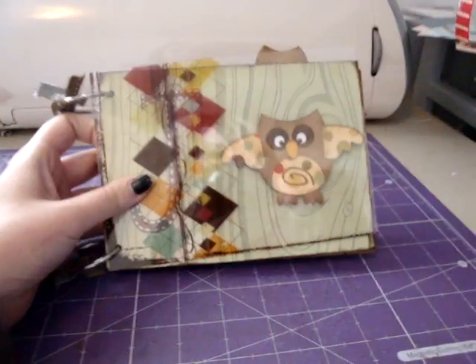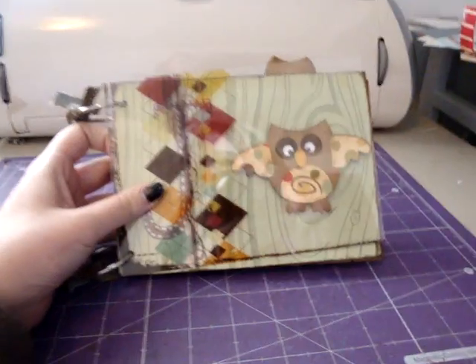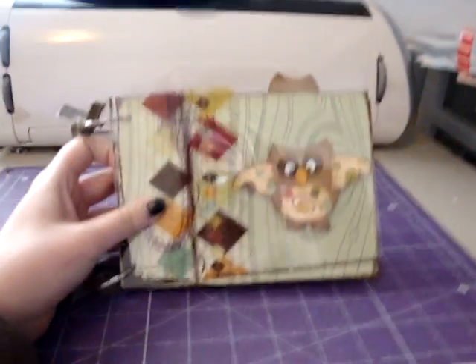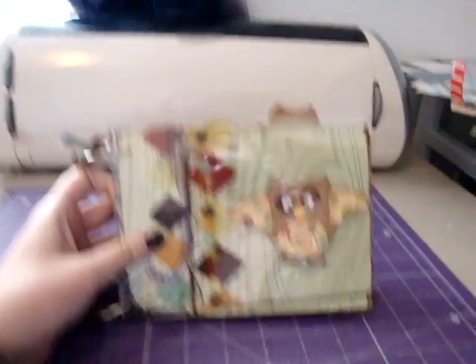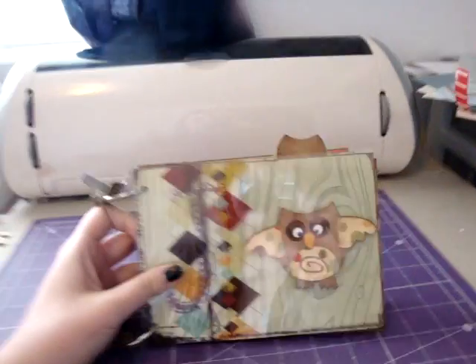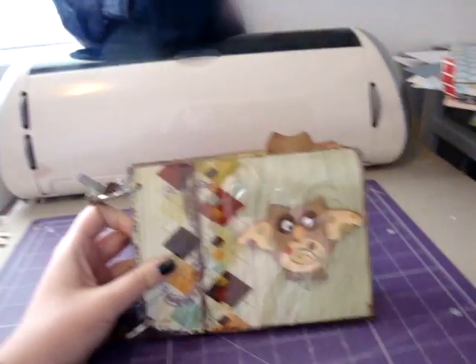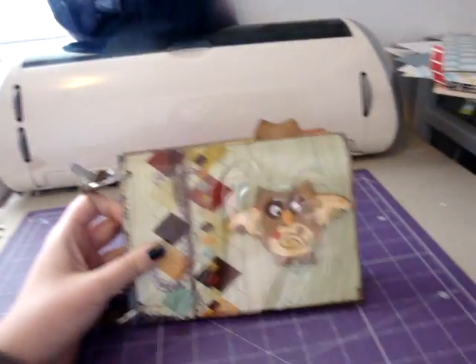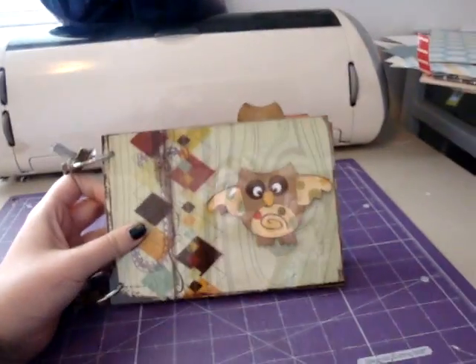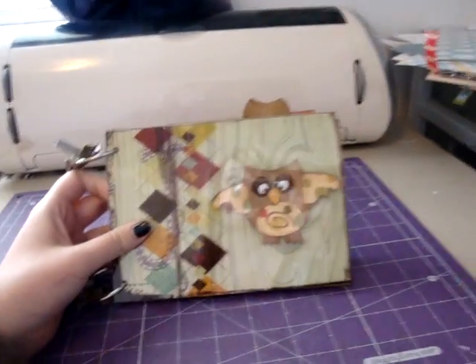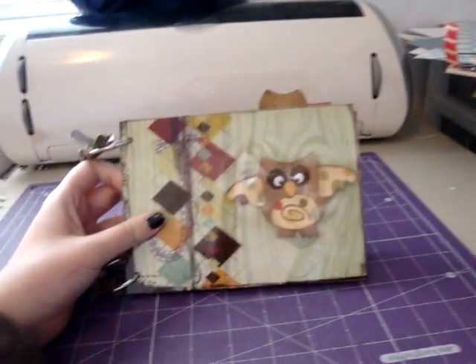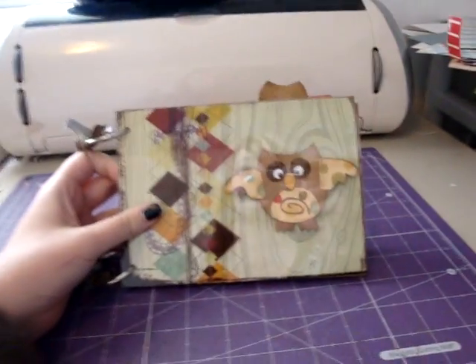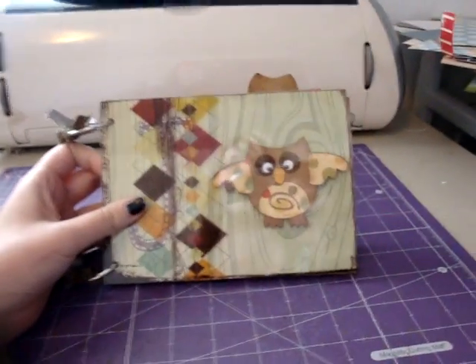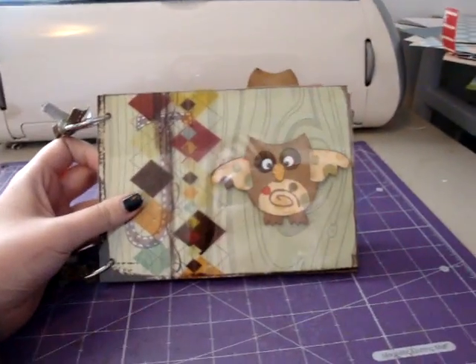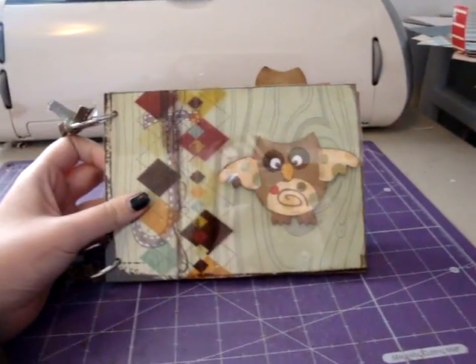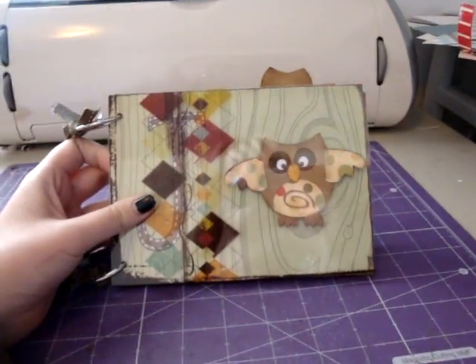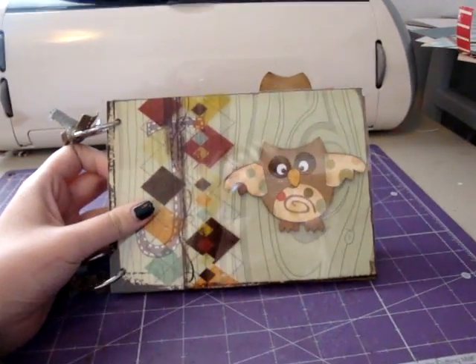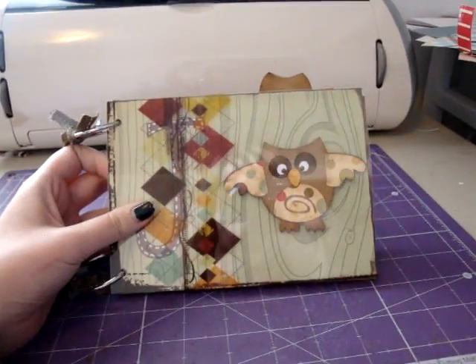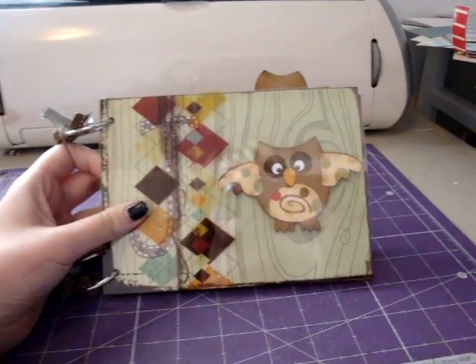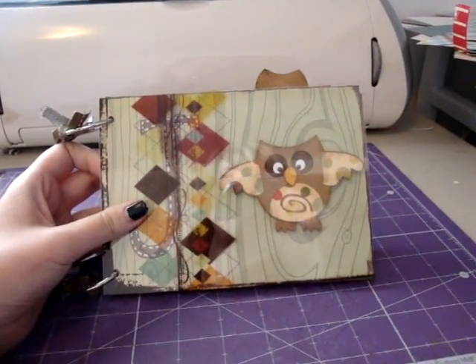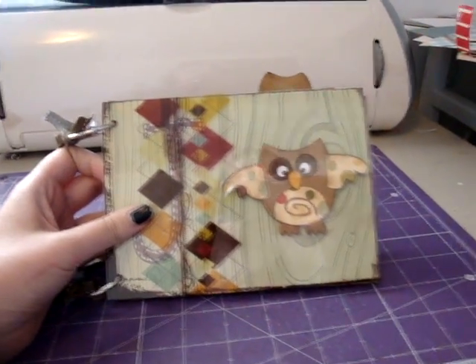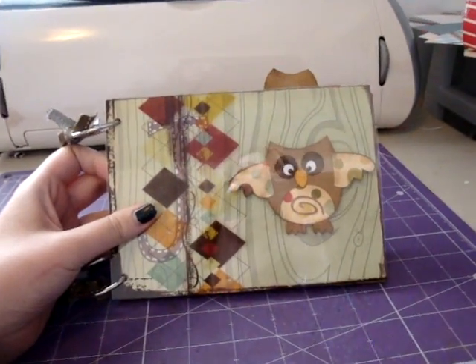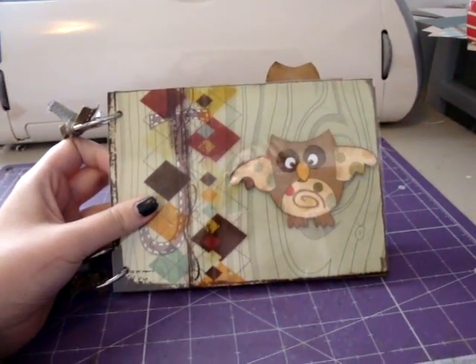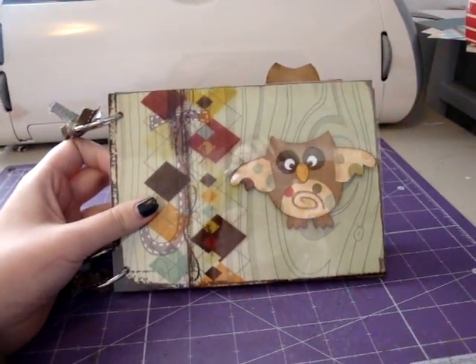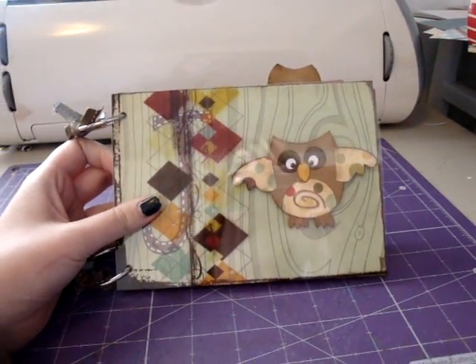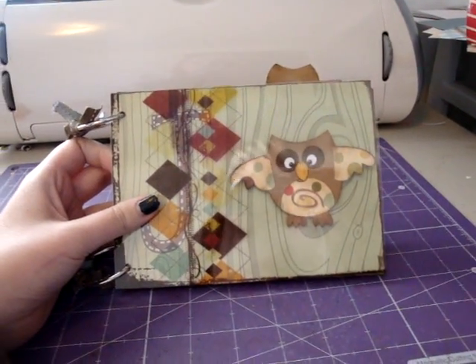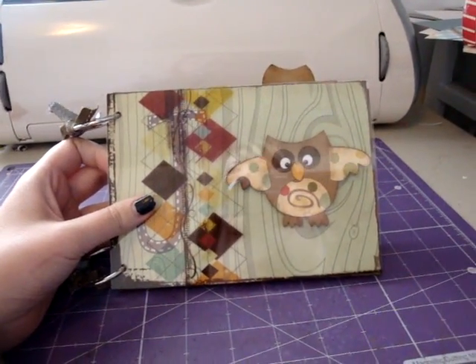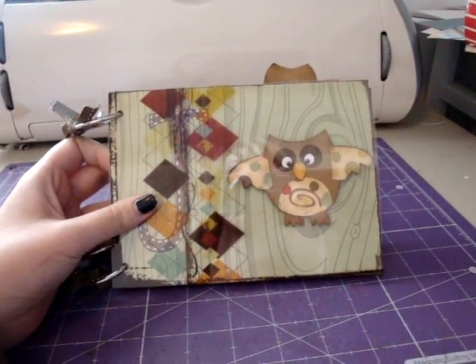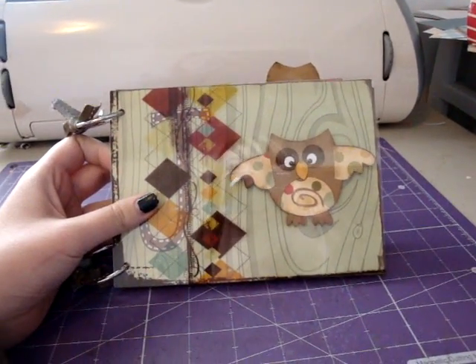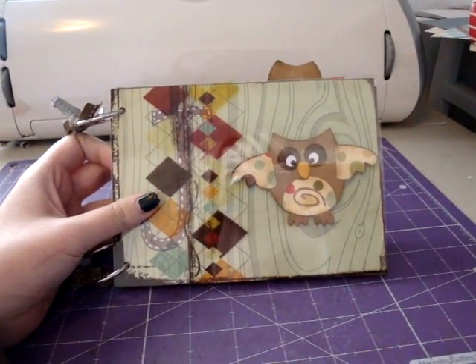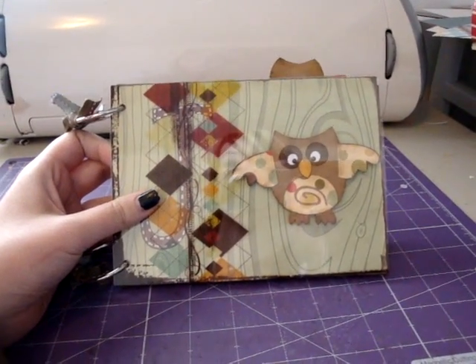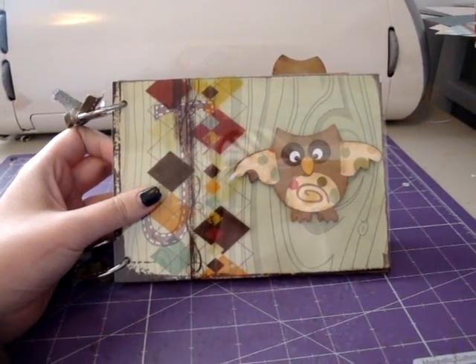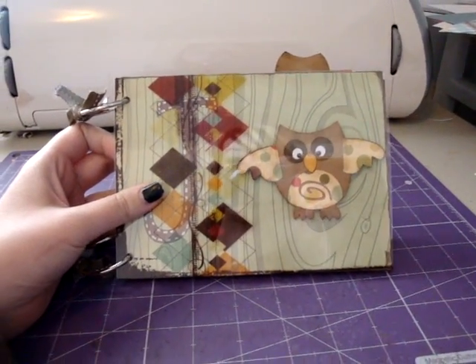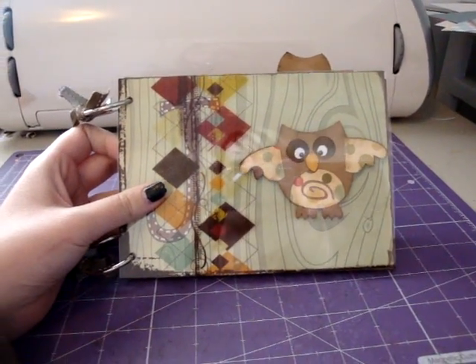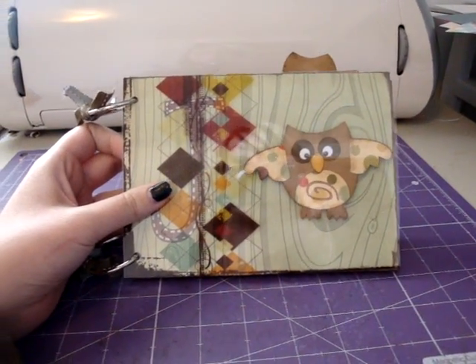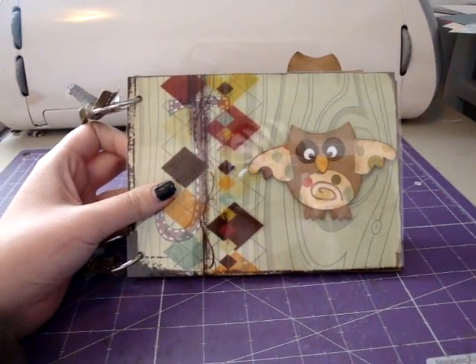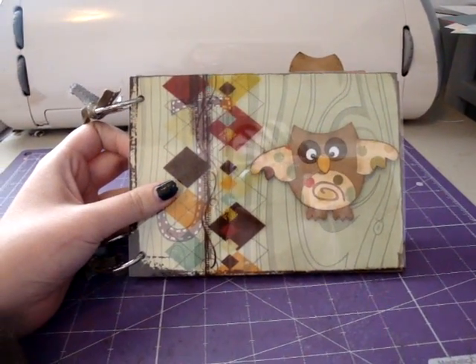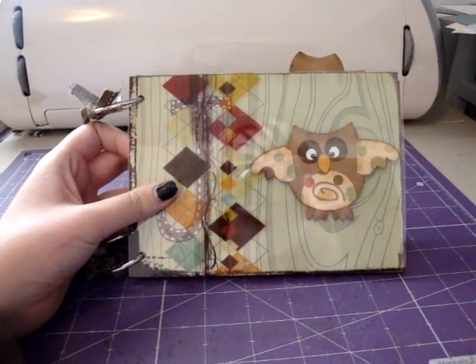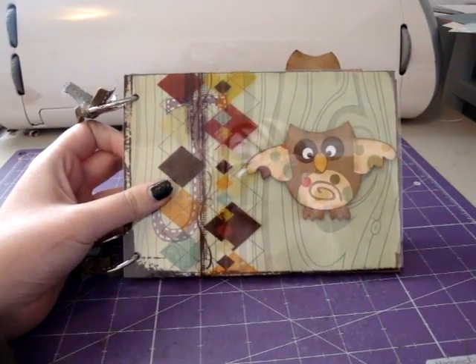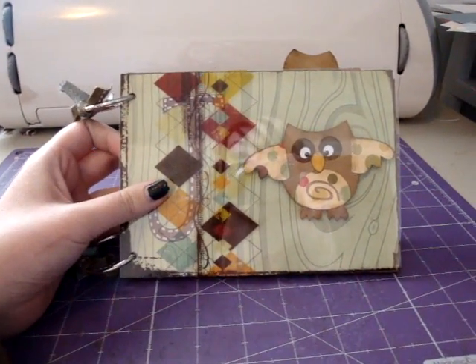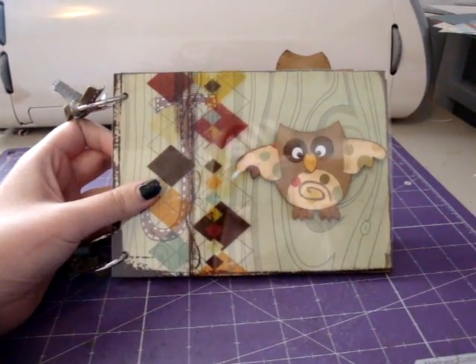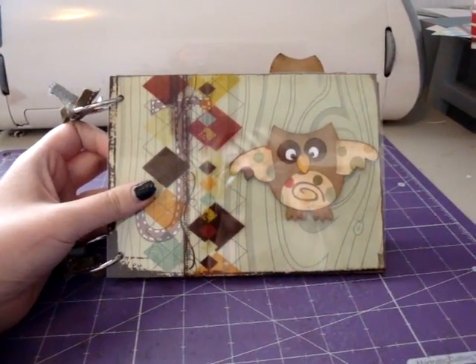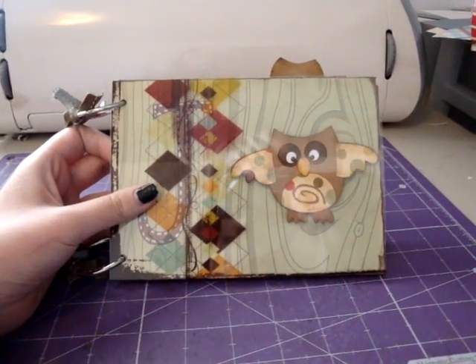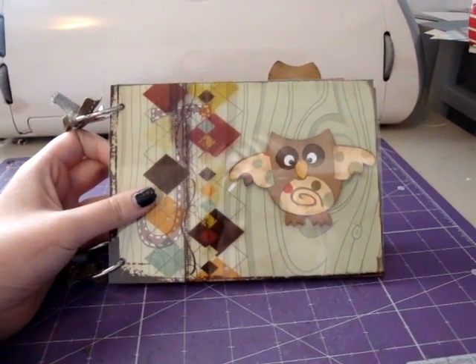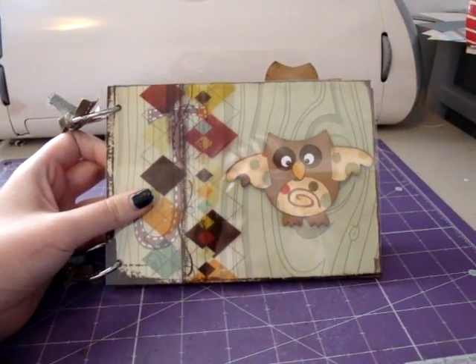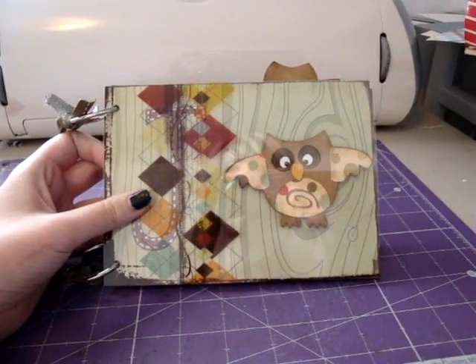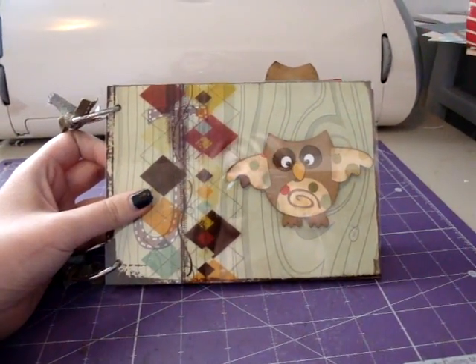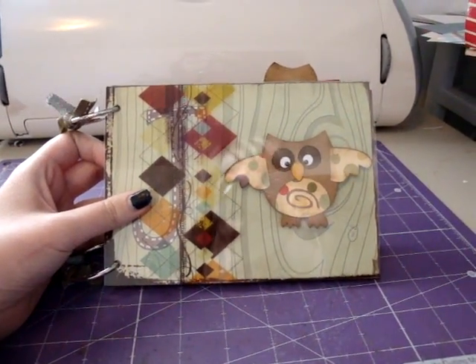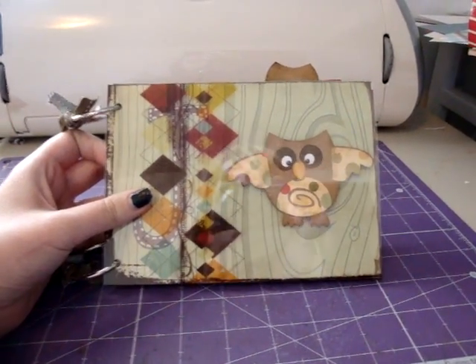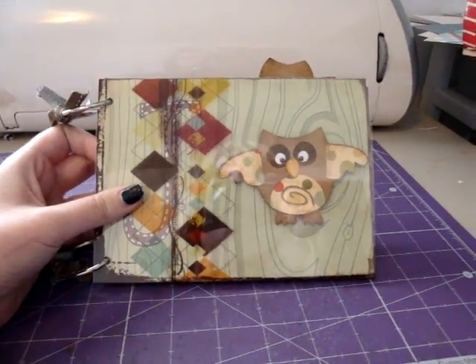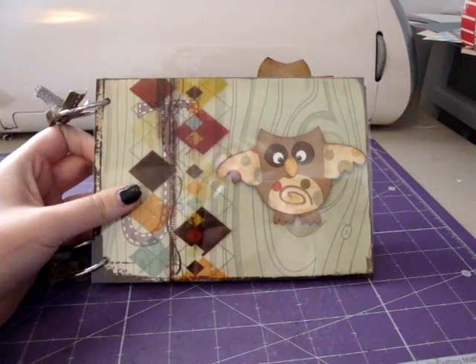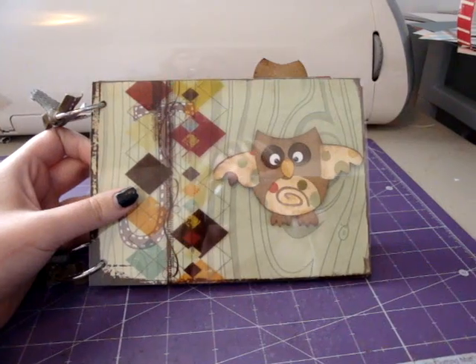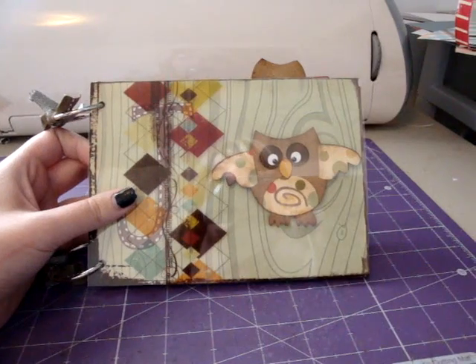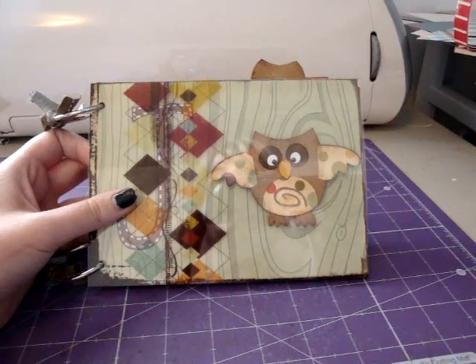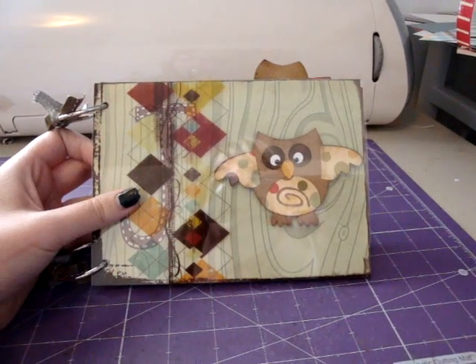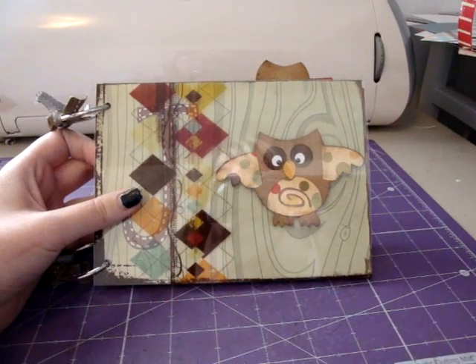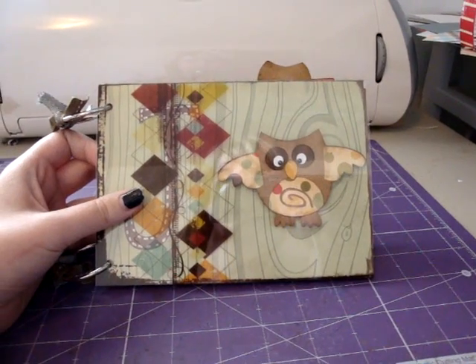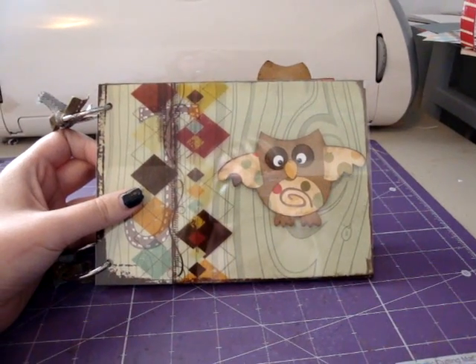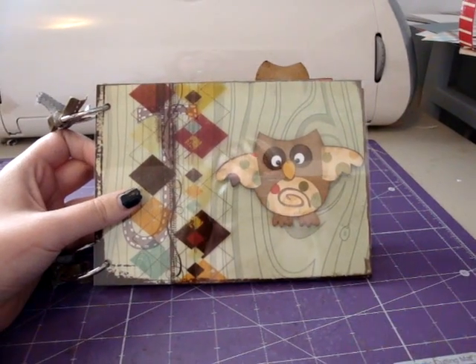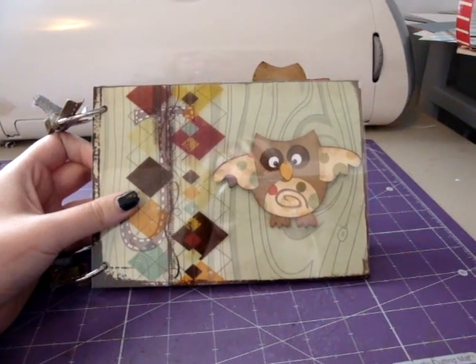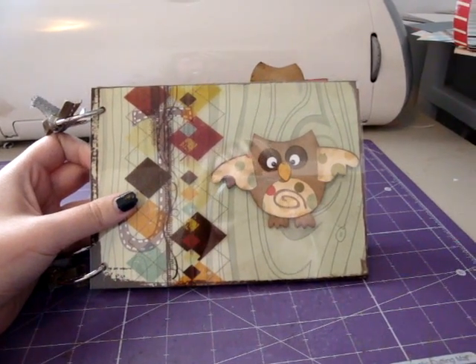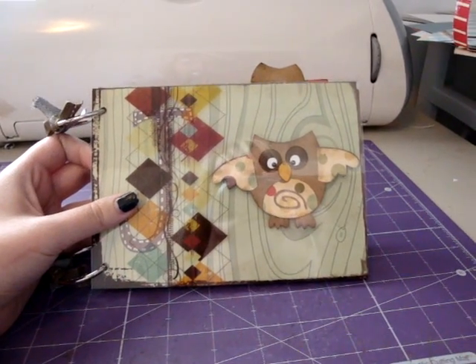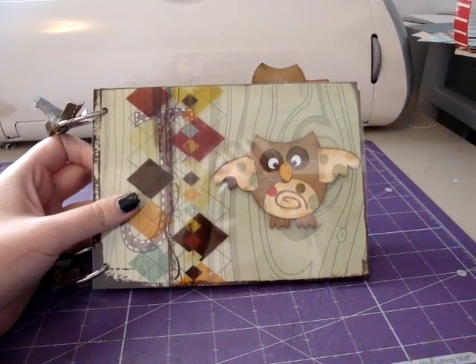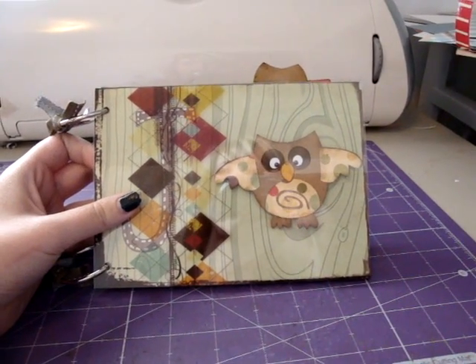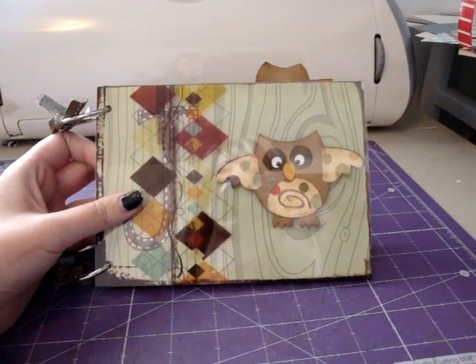Hi everybody, I'm back. I just want to show you really quick a little mini album that I did for a friend.